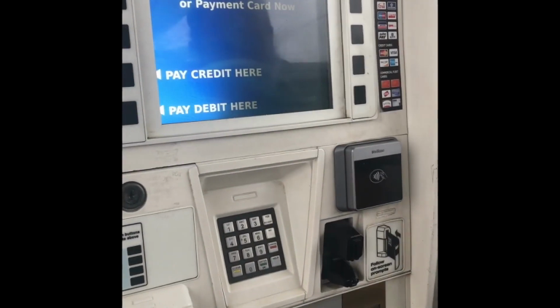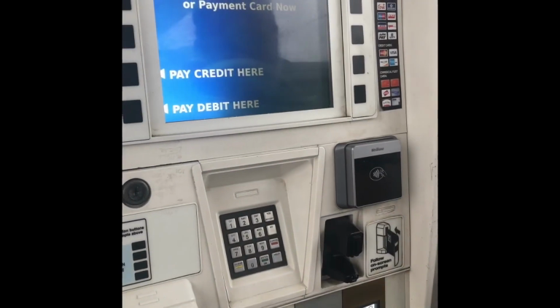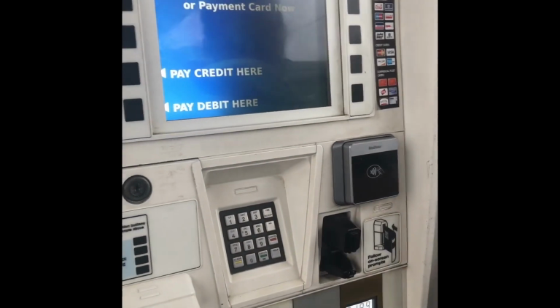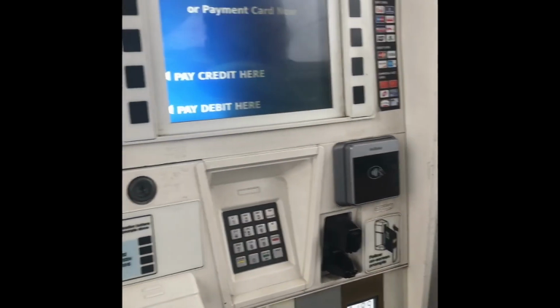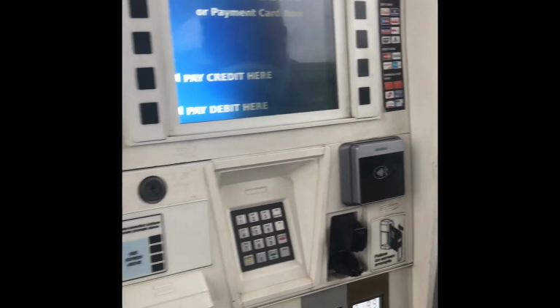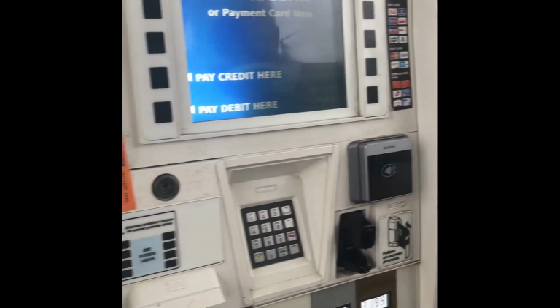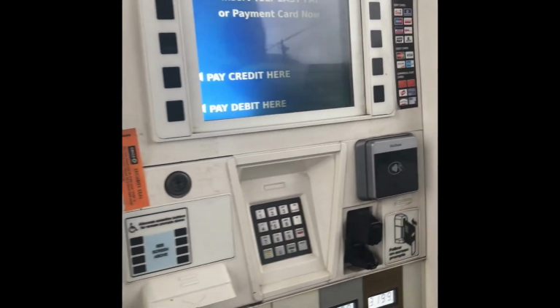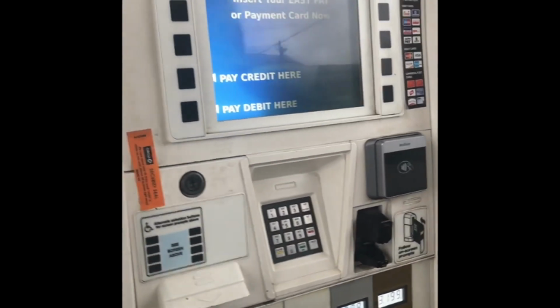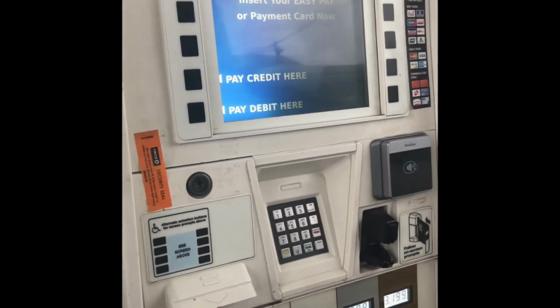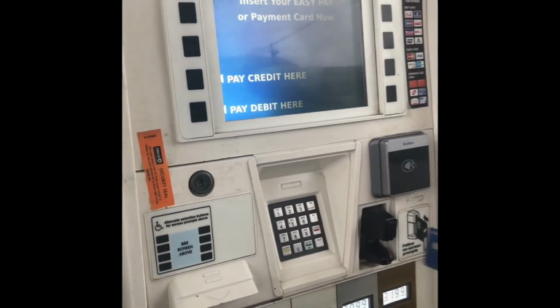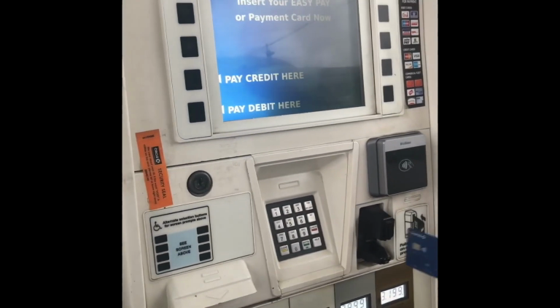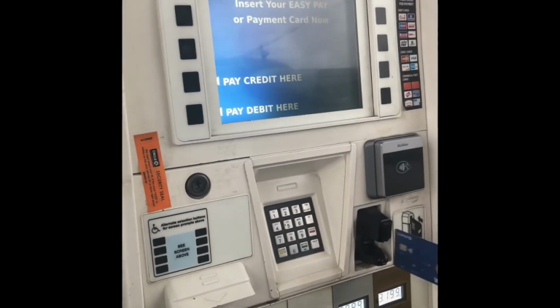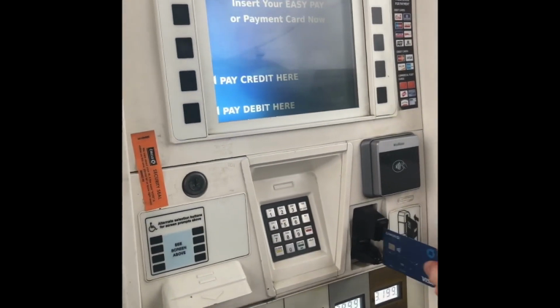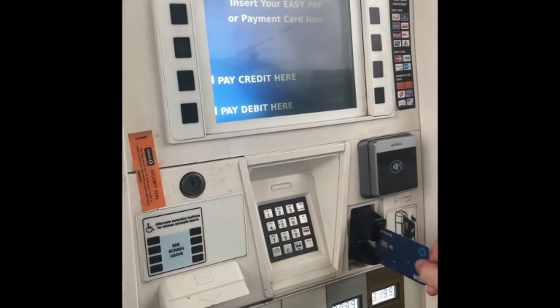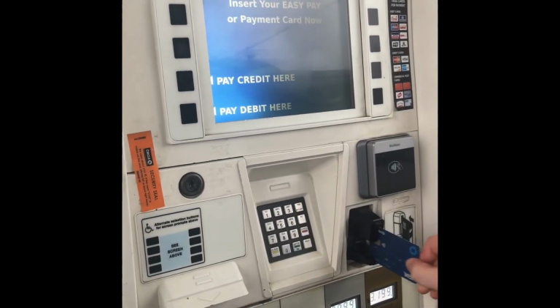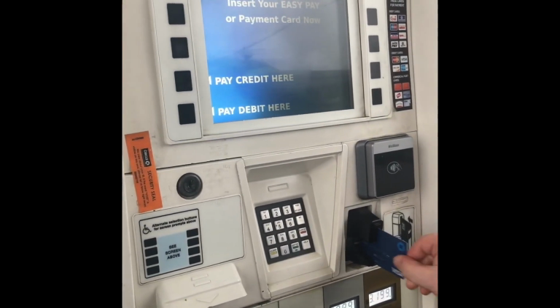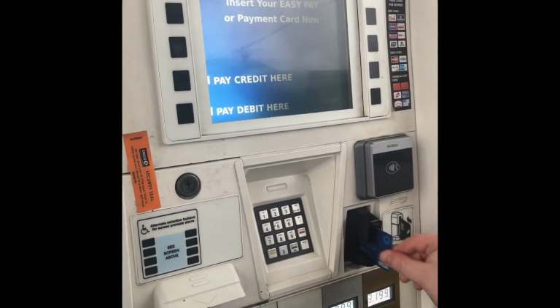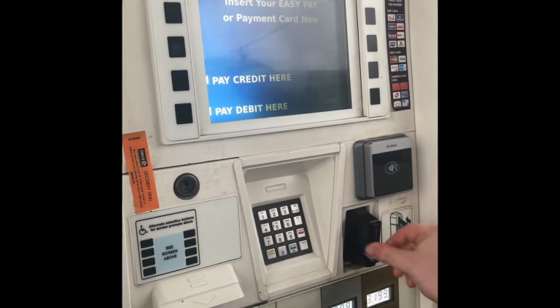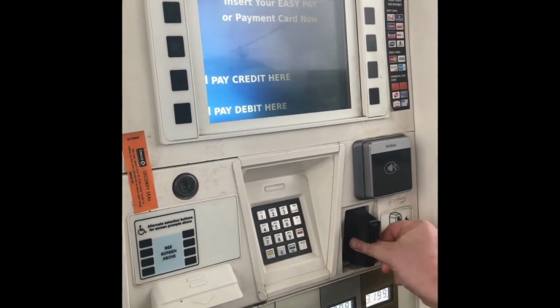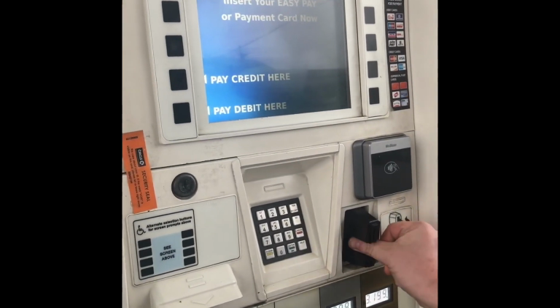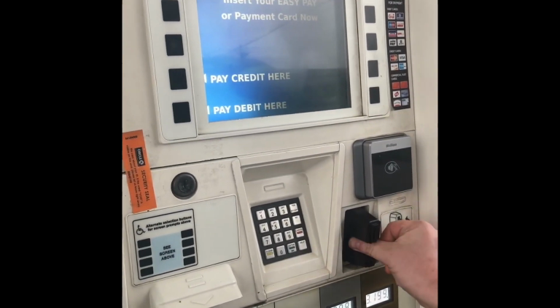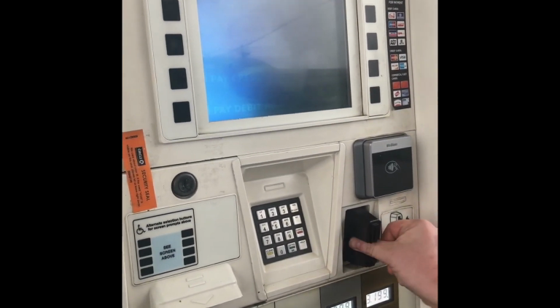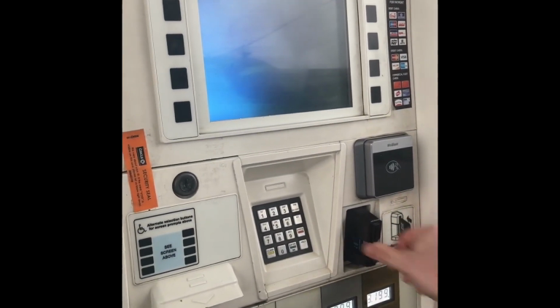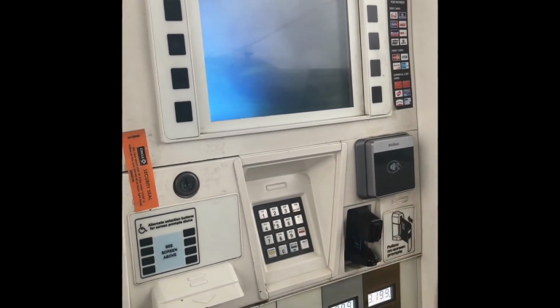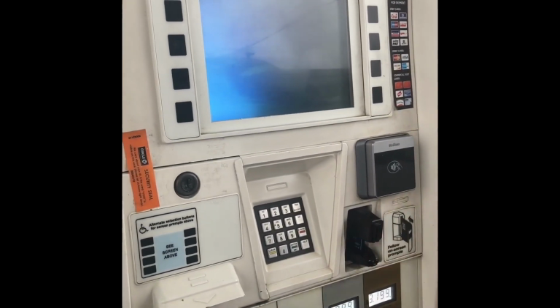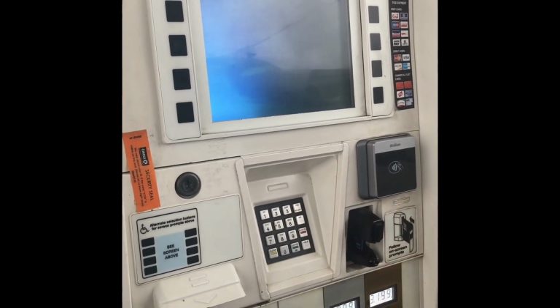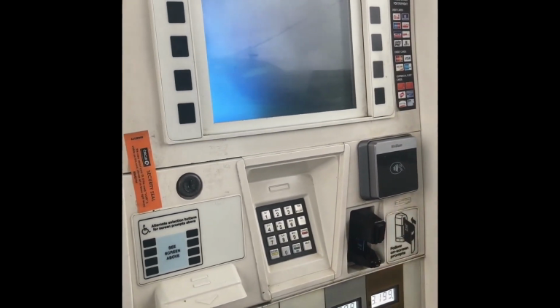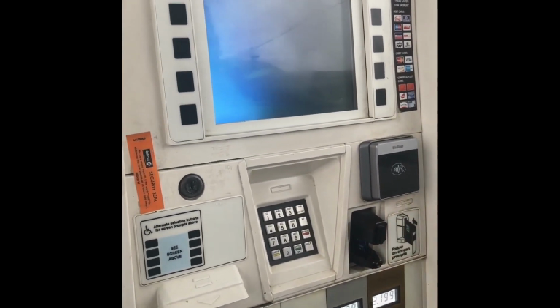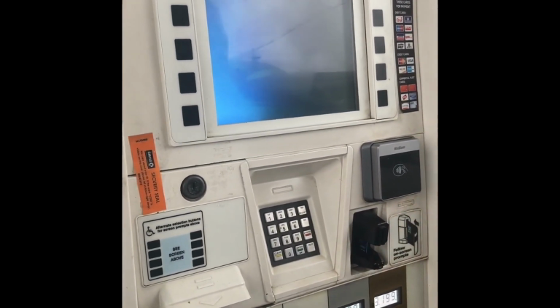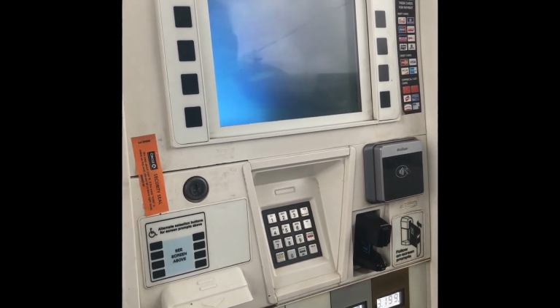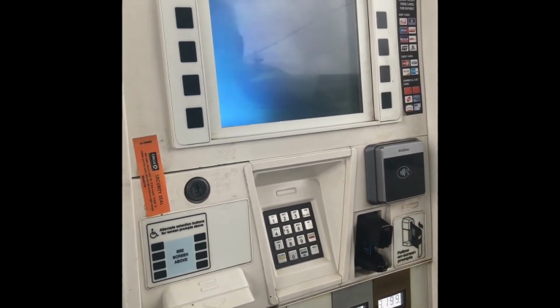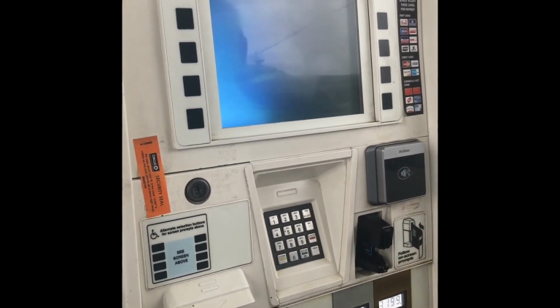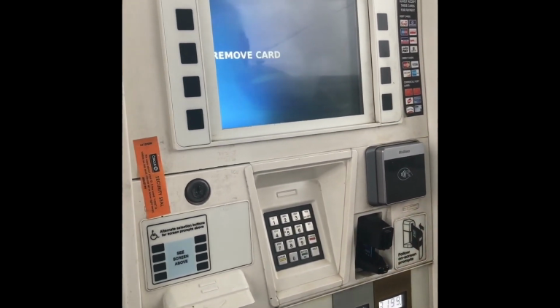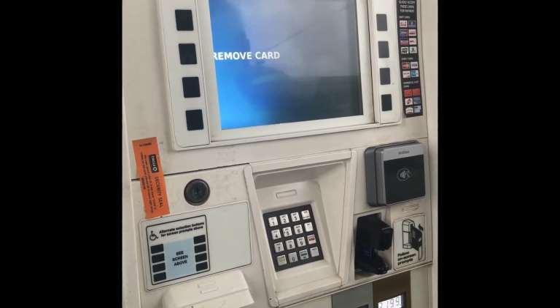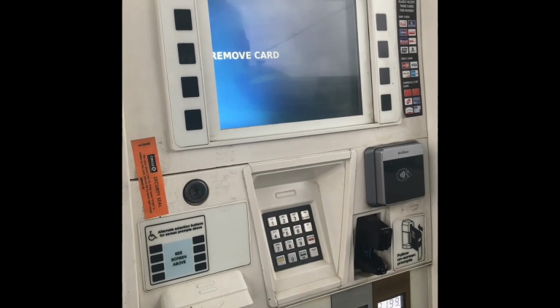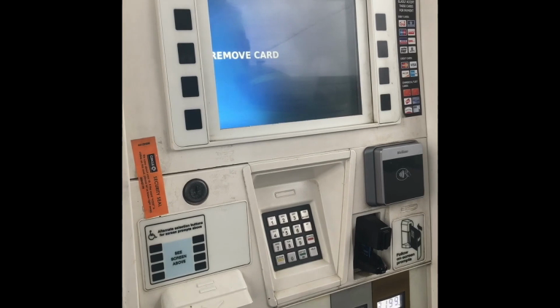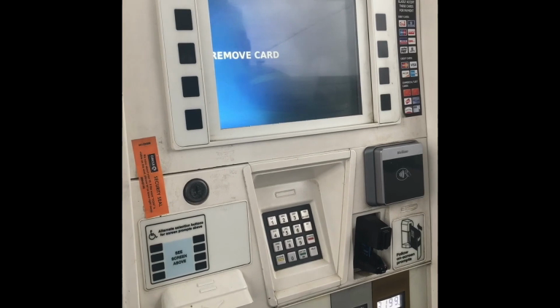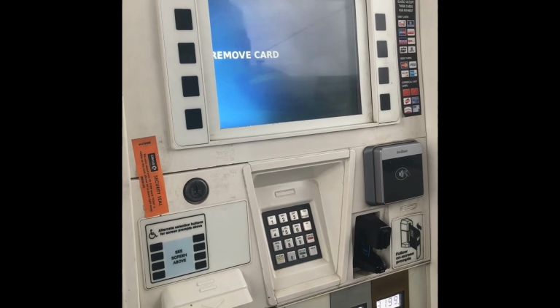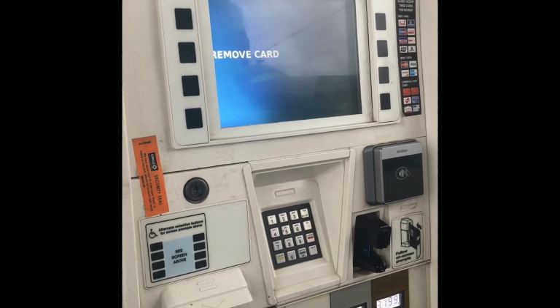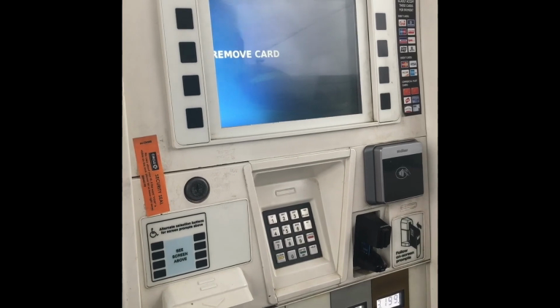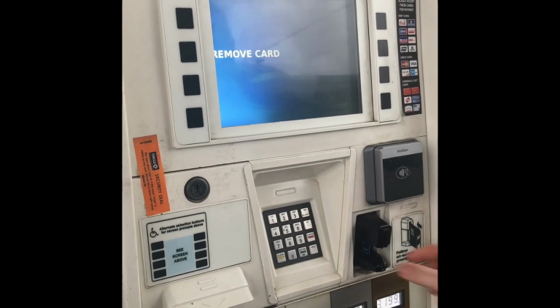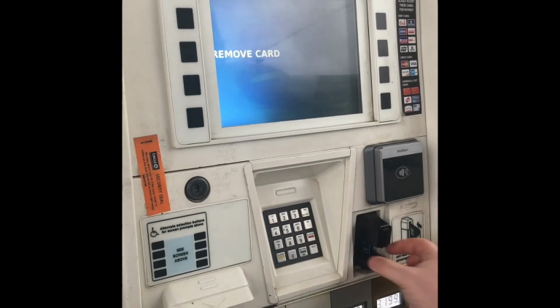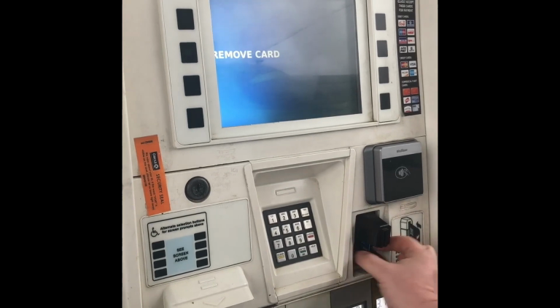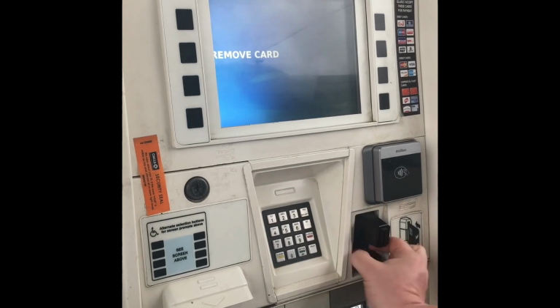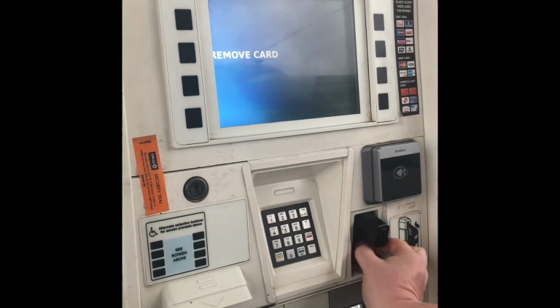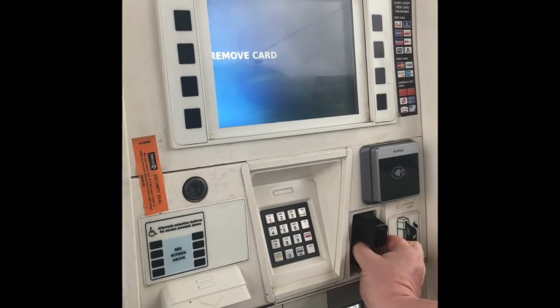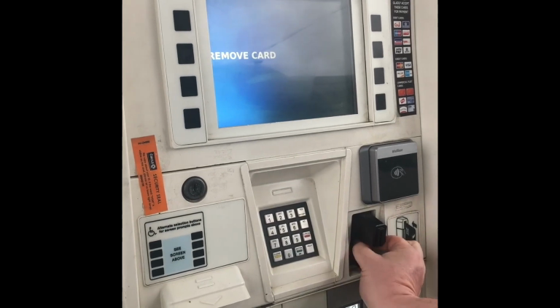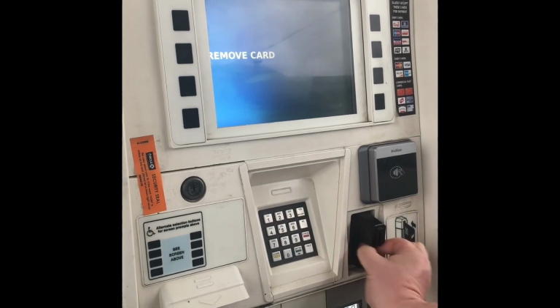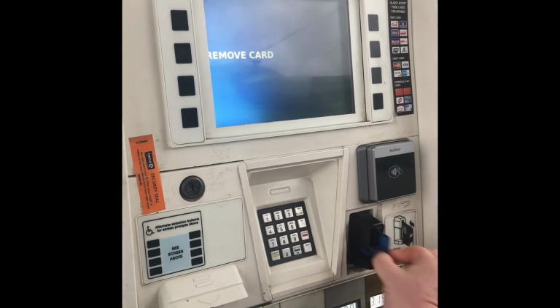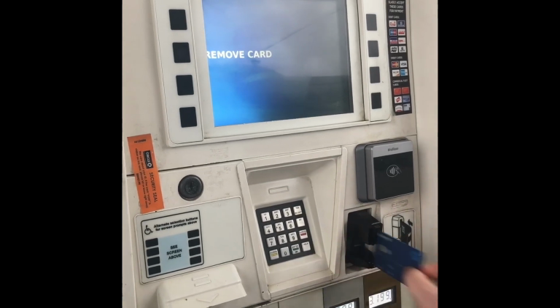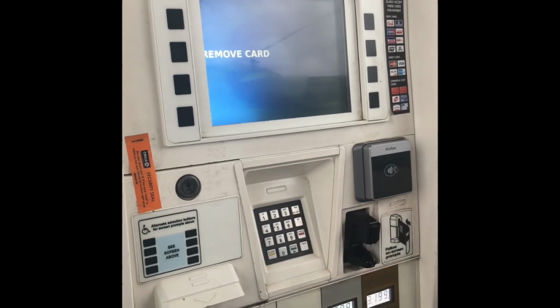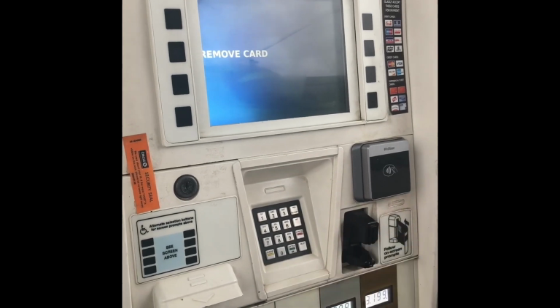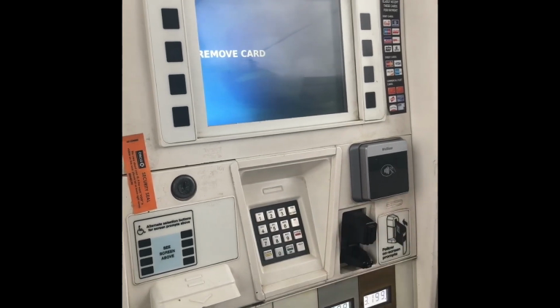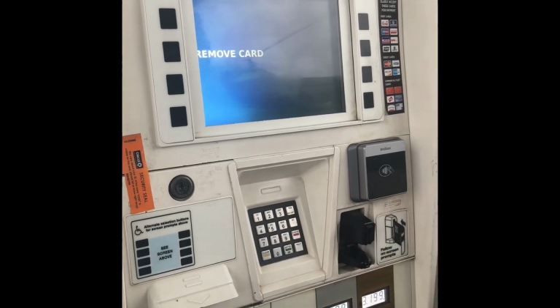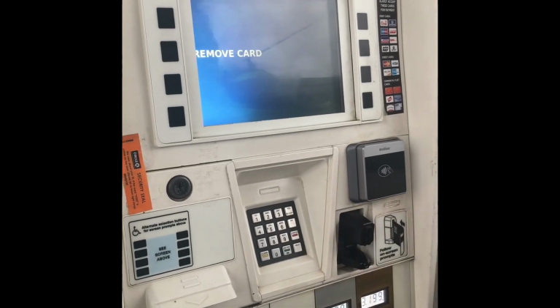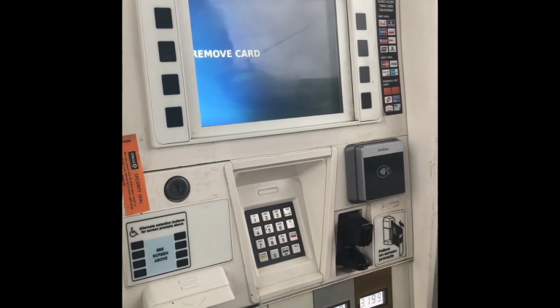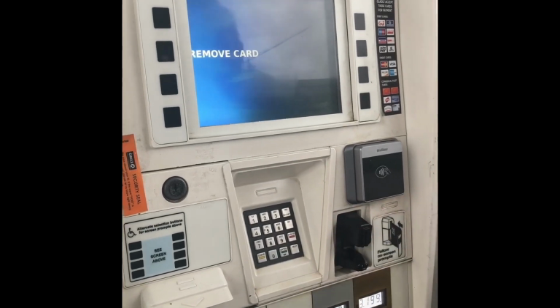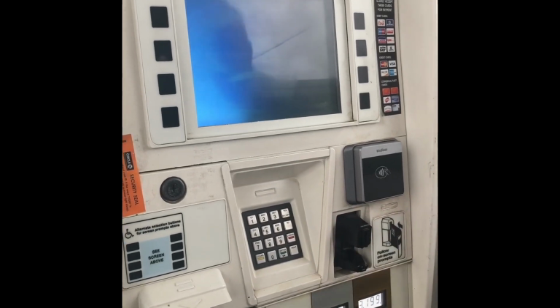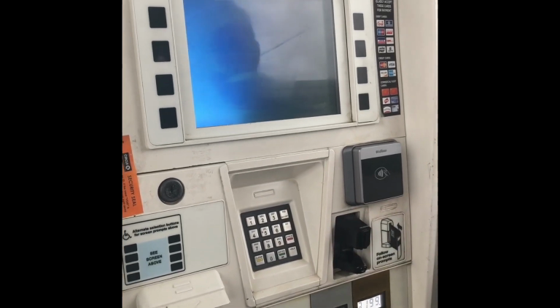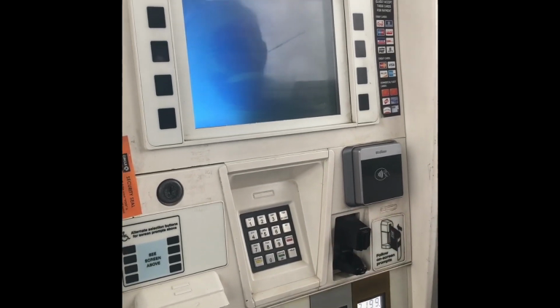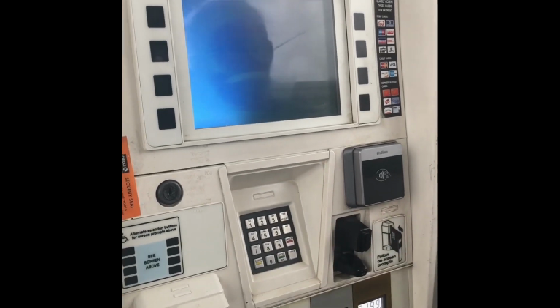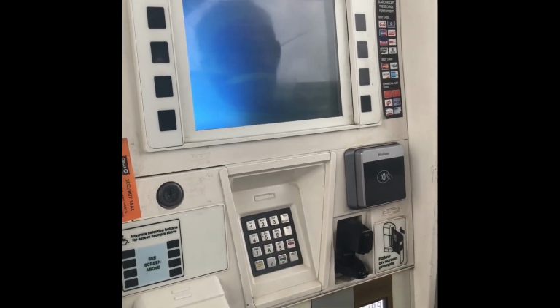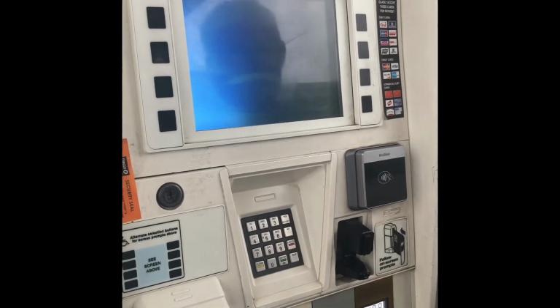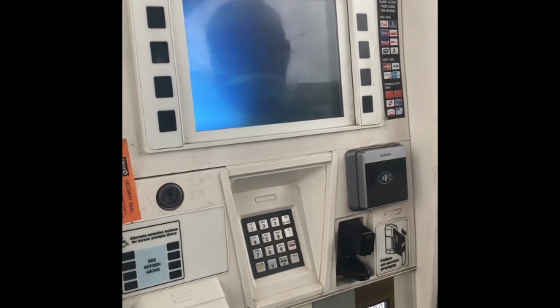Next you just want to insert your card, and then the screen may ask you a few questions and you'll just answer these accordingly.